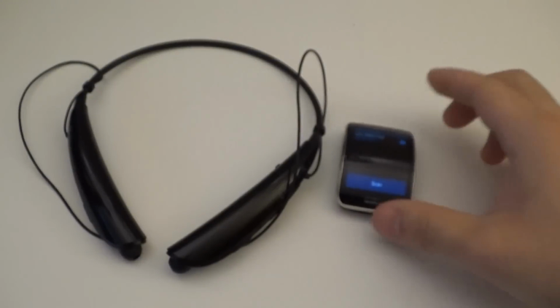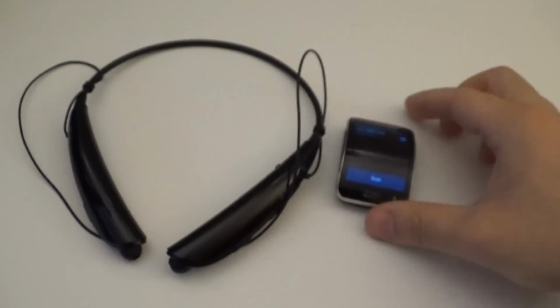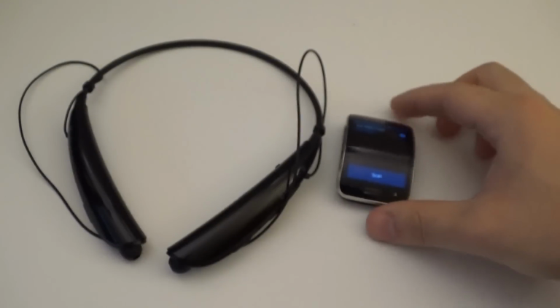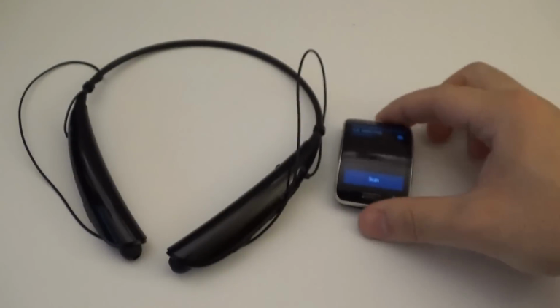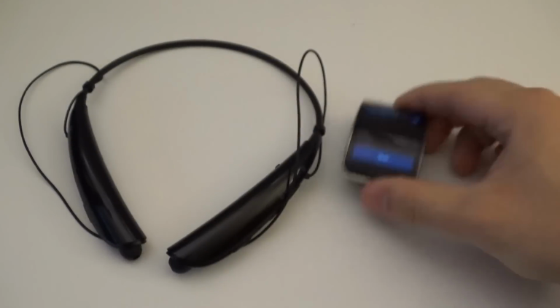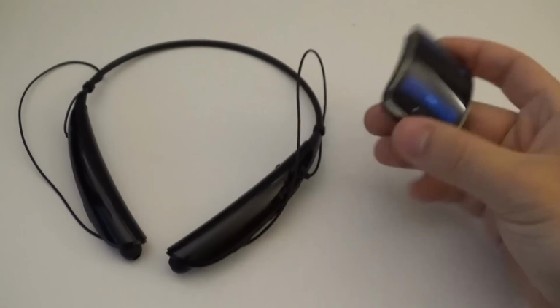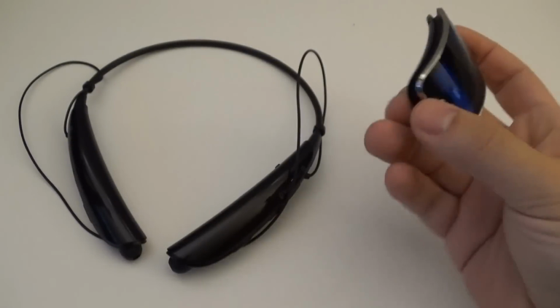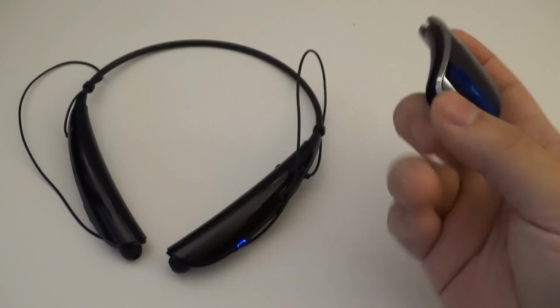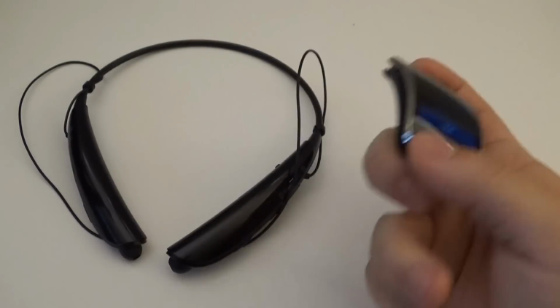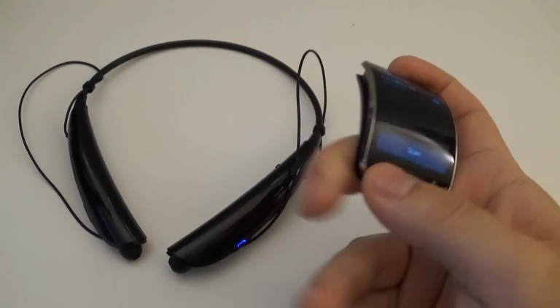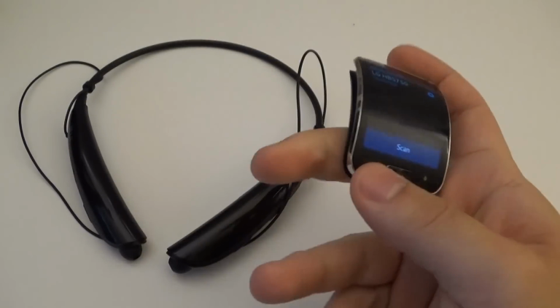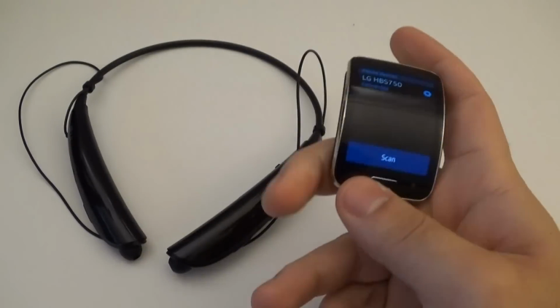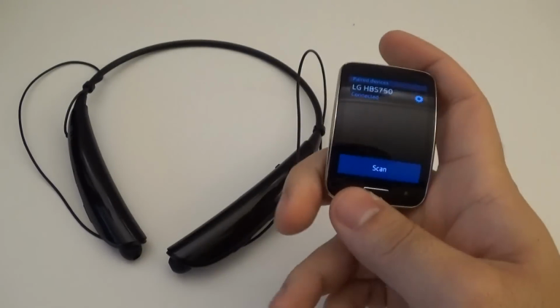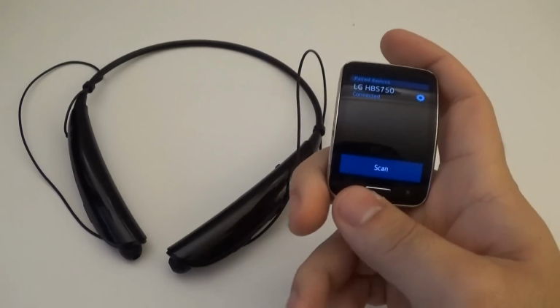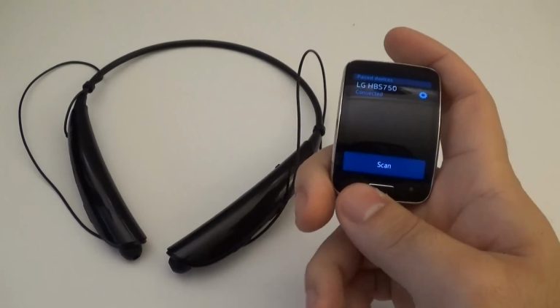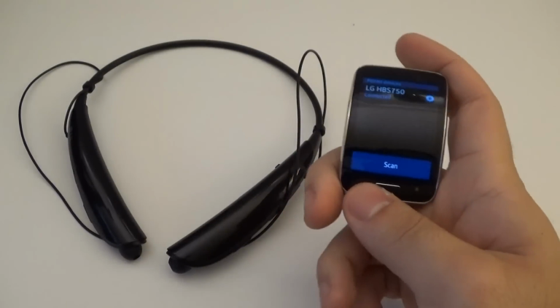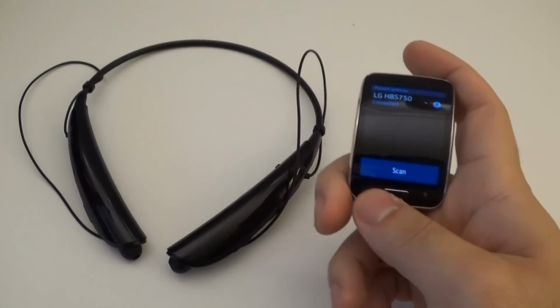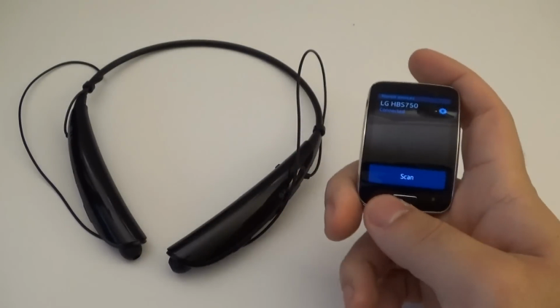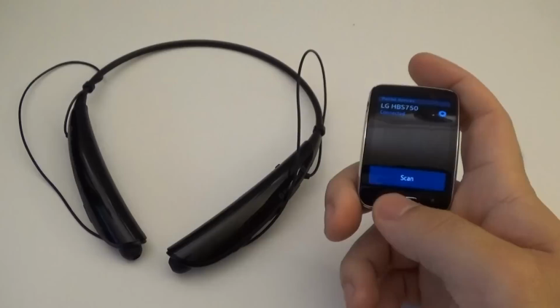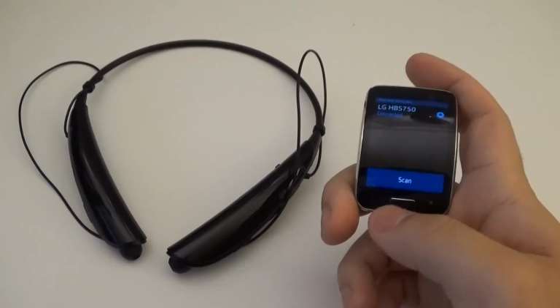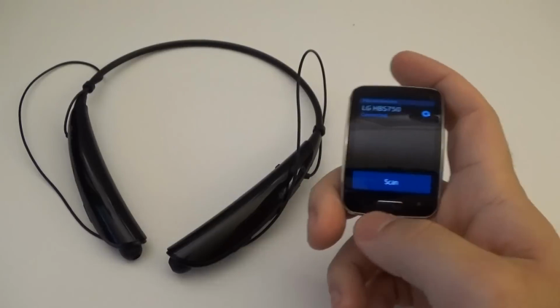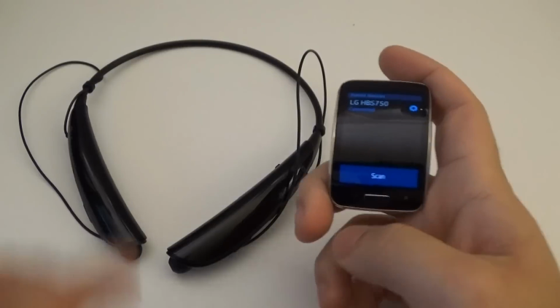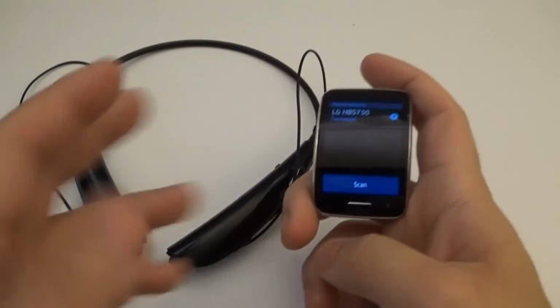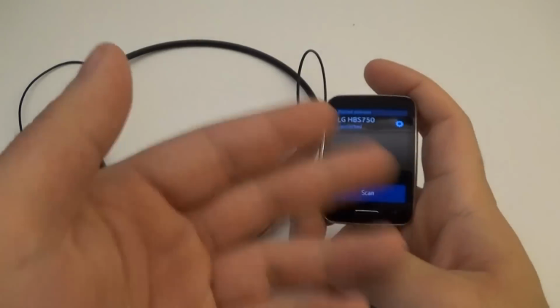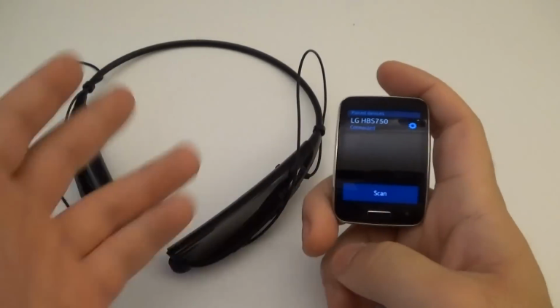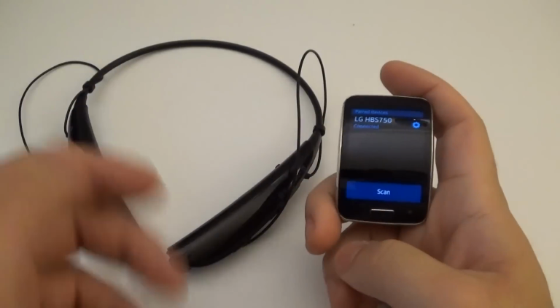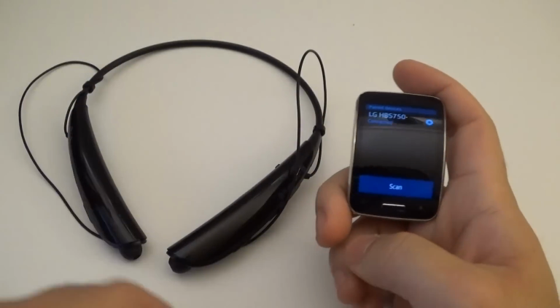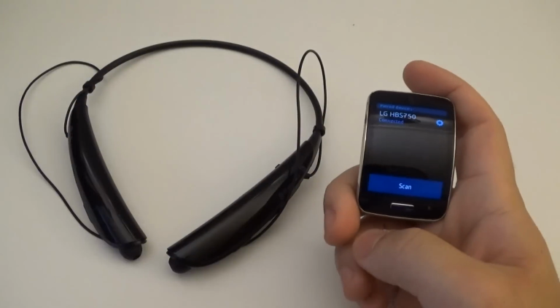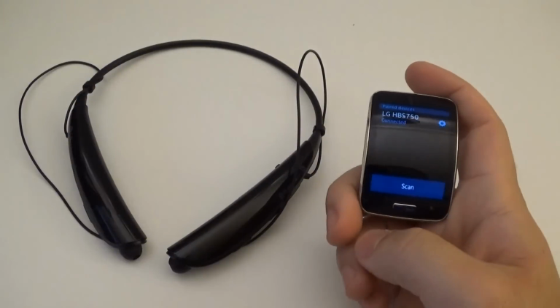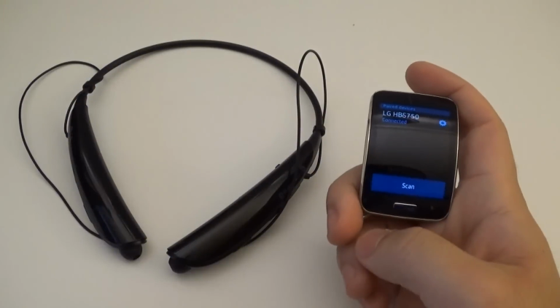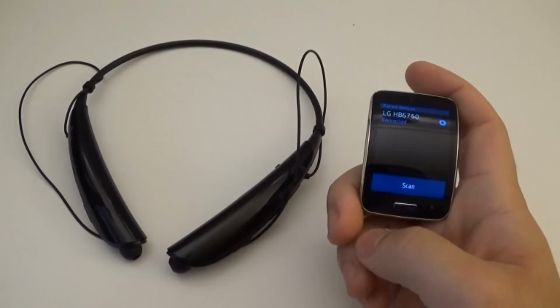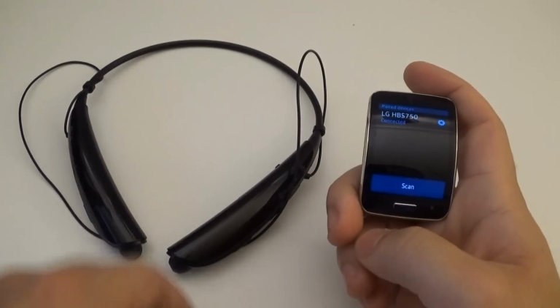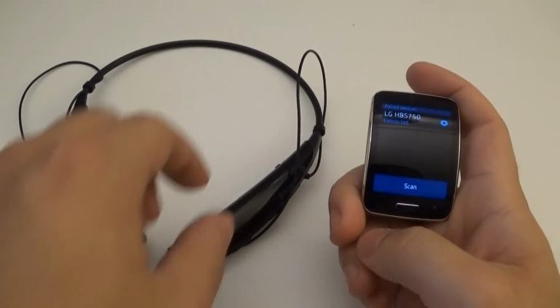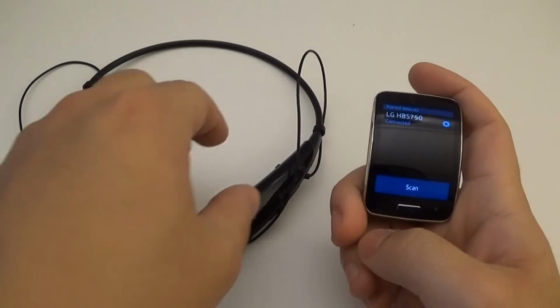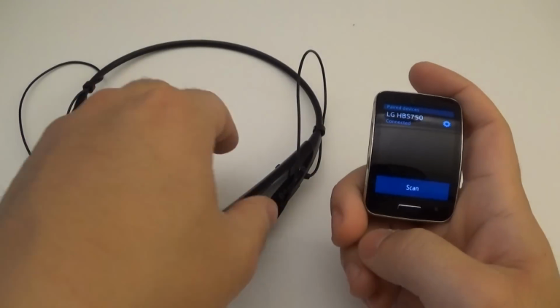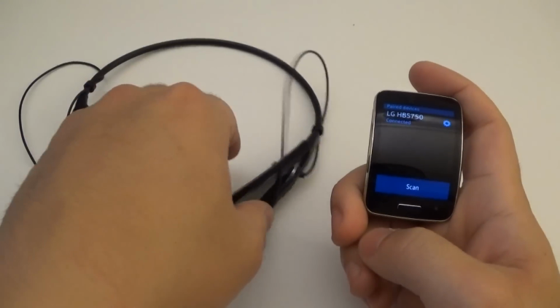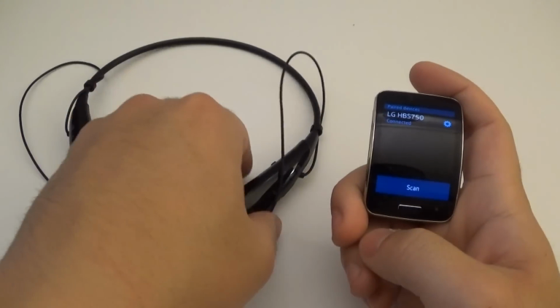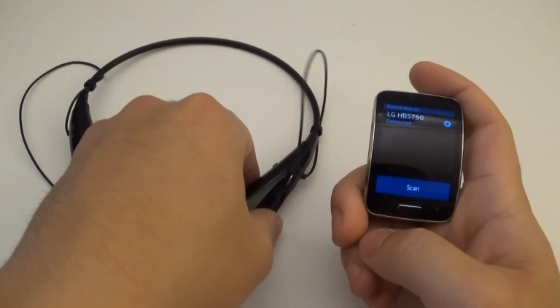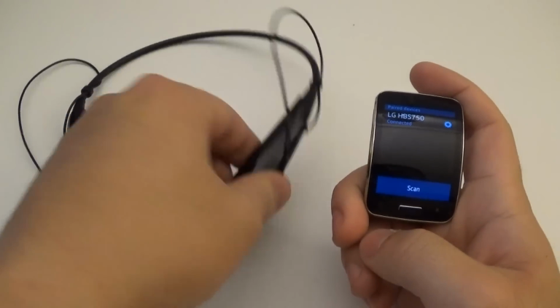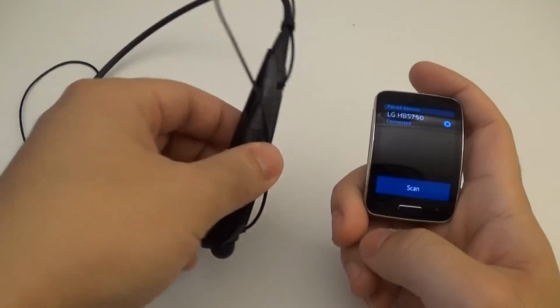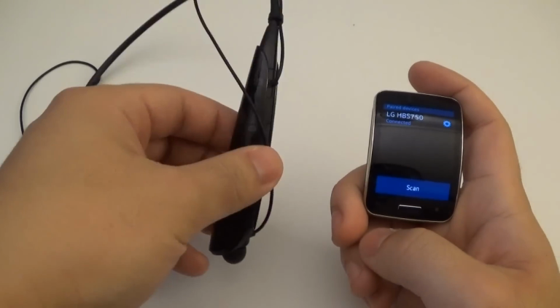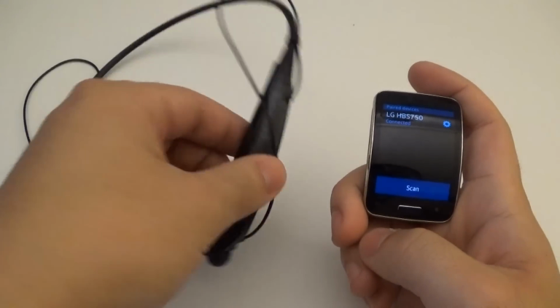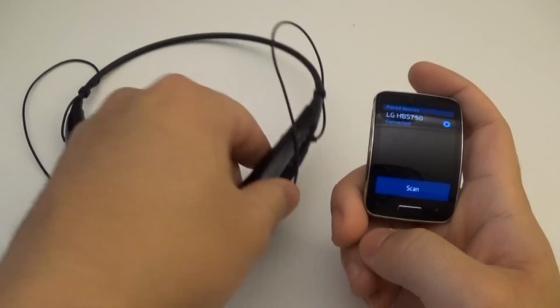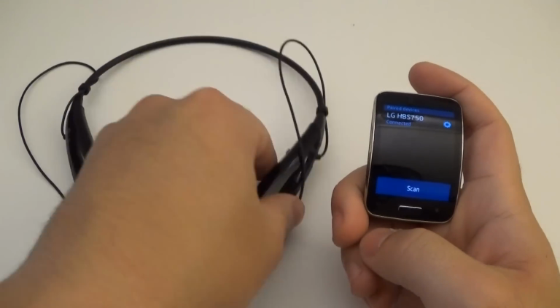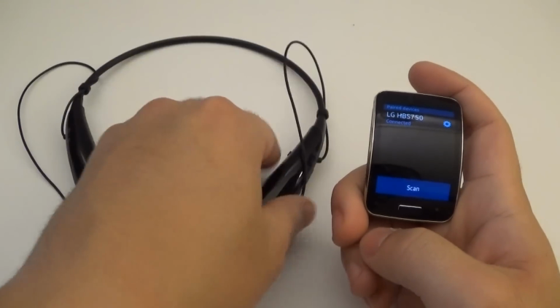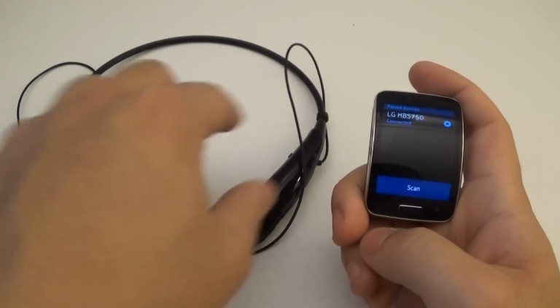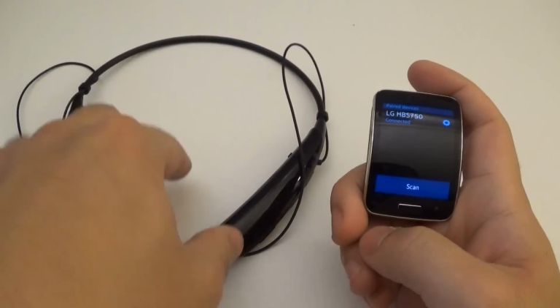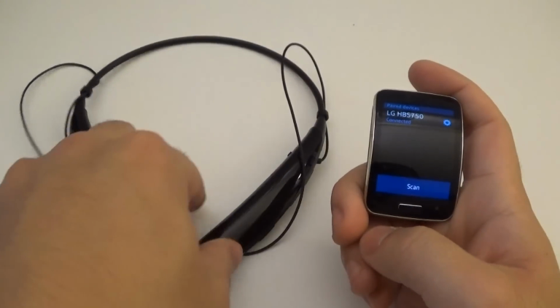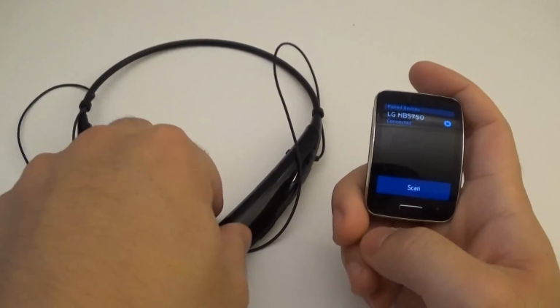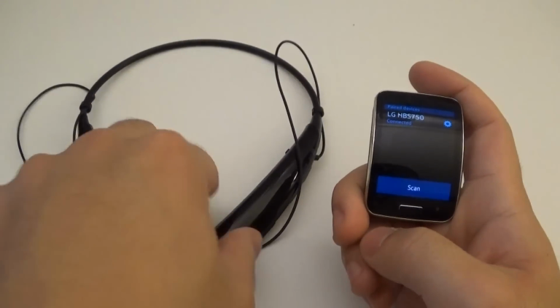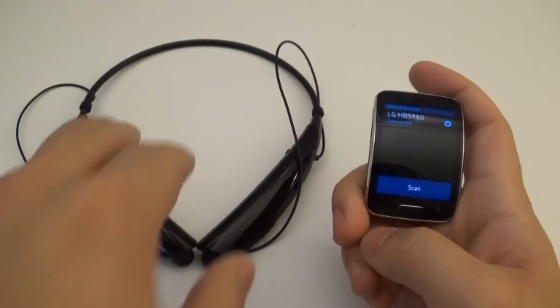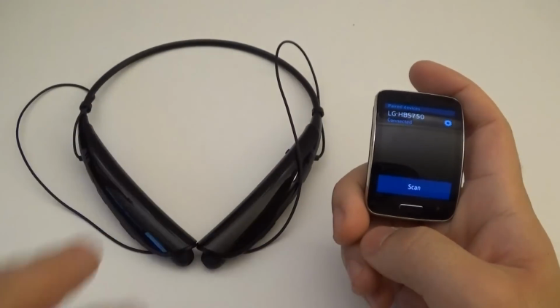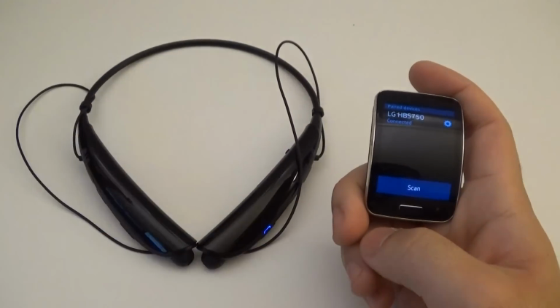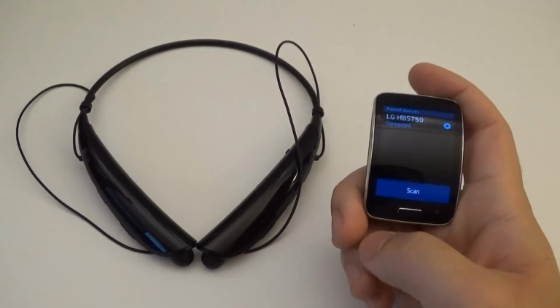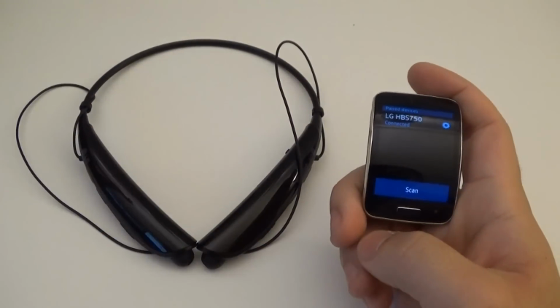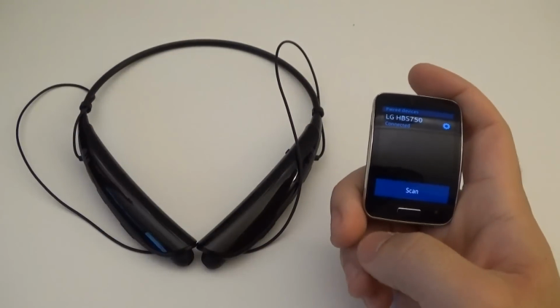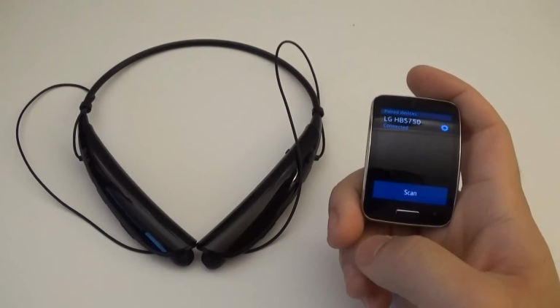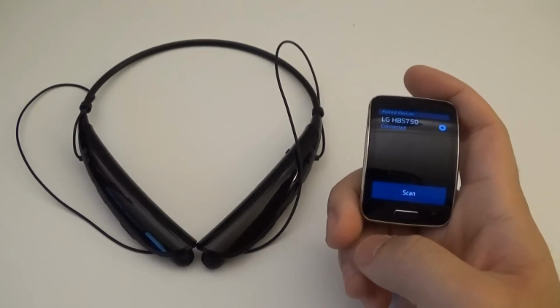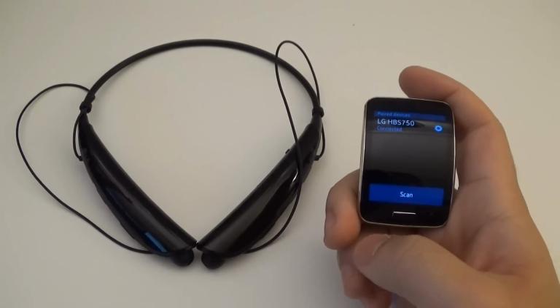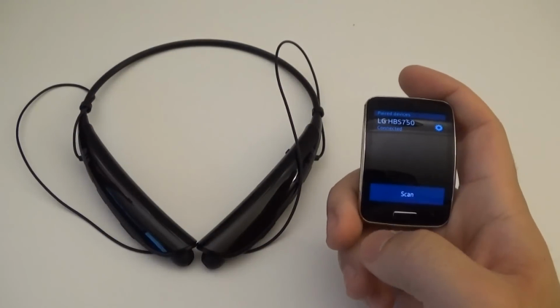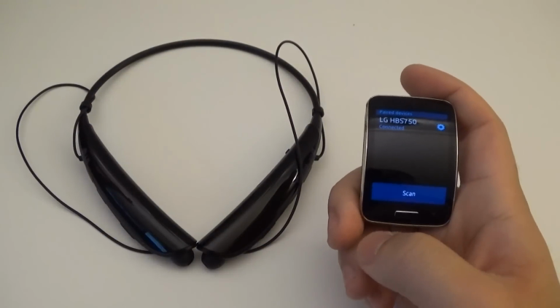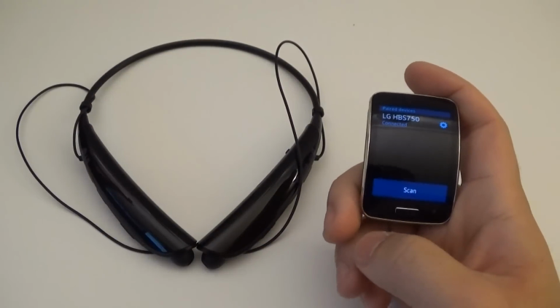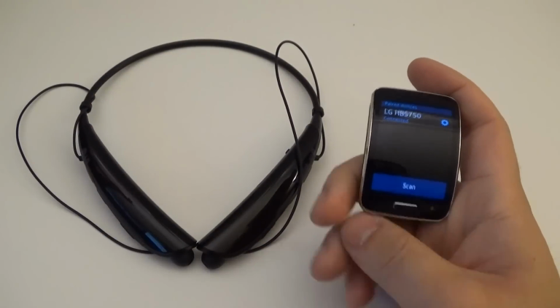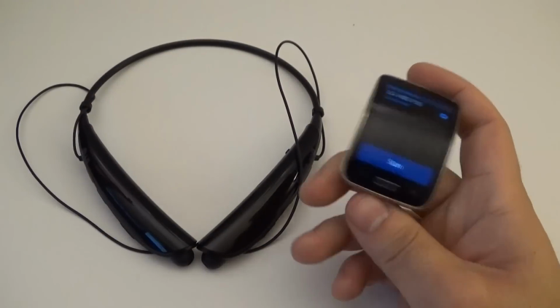And then from there, you should be able to go ahead and control your Gear's functions through the Bluetooth headset, as long as it has those functions.